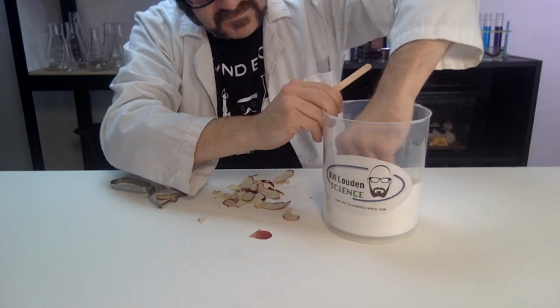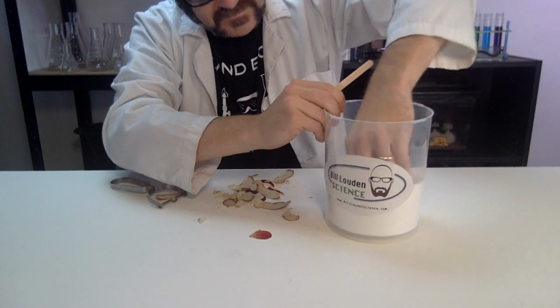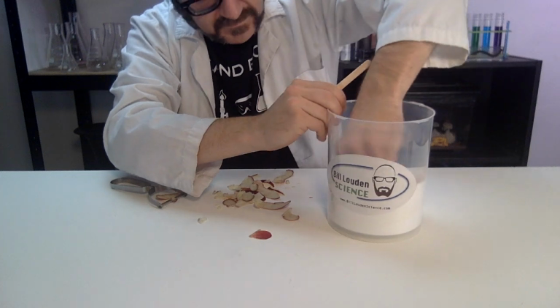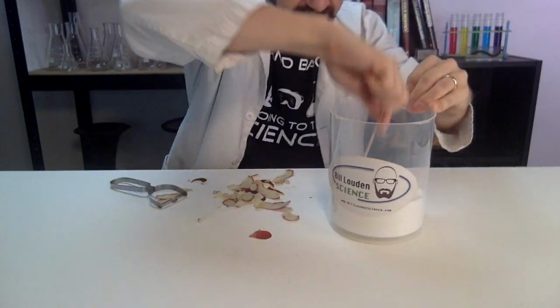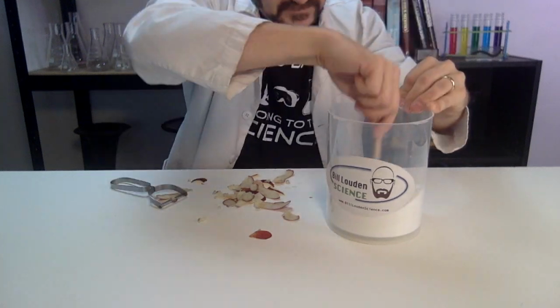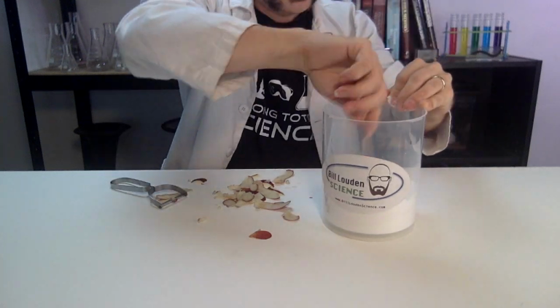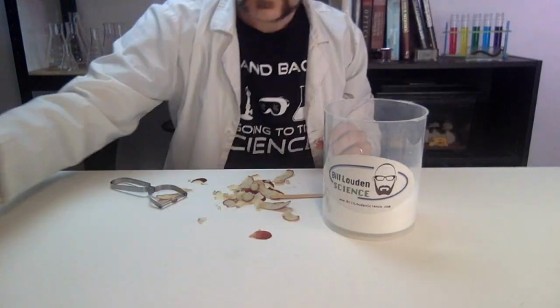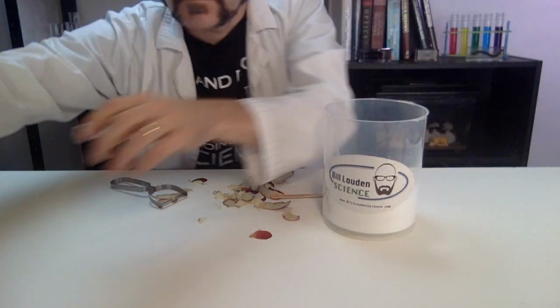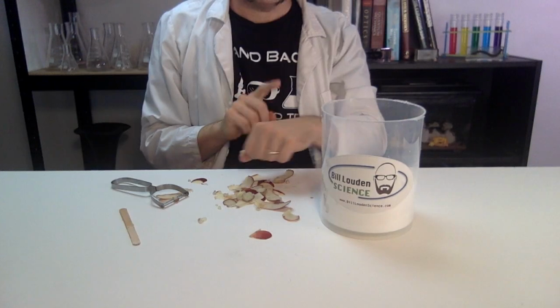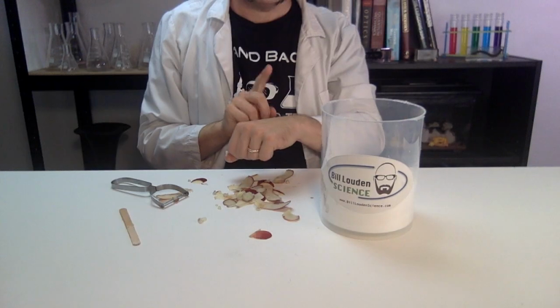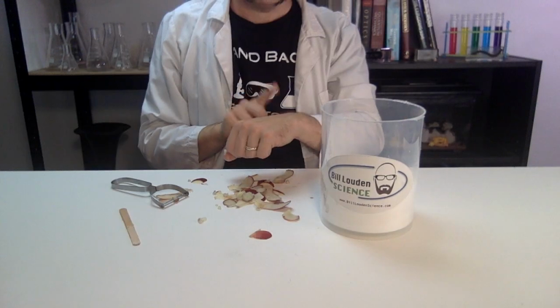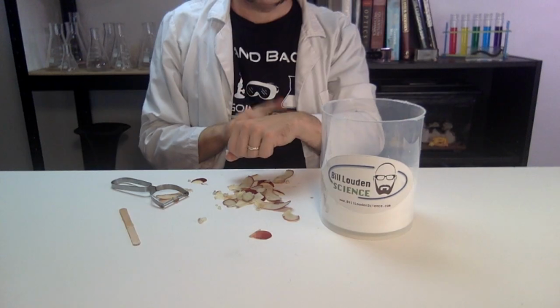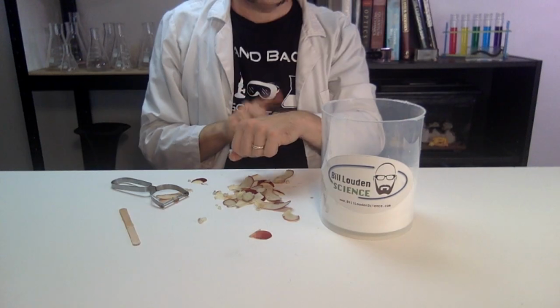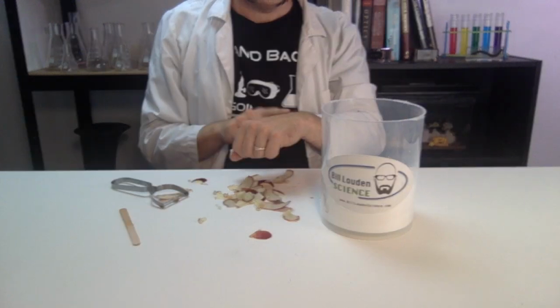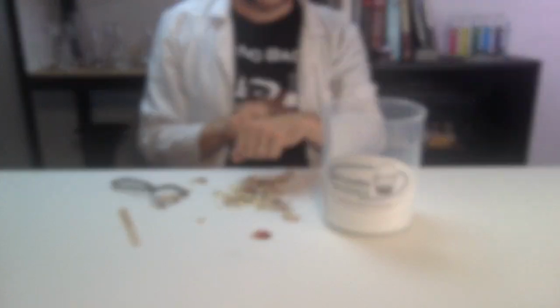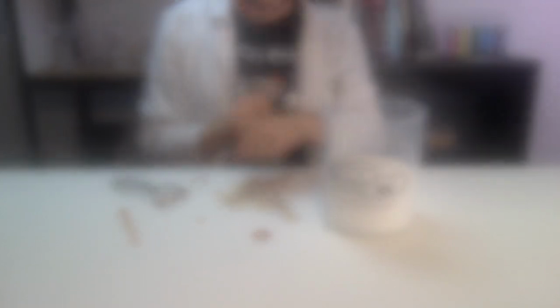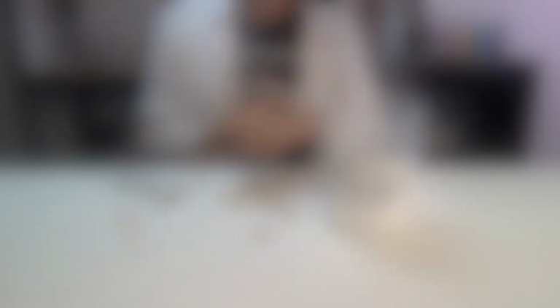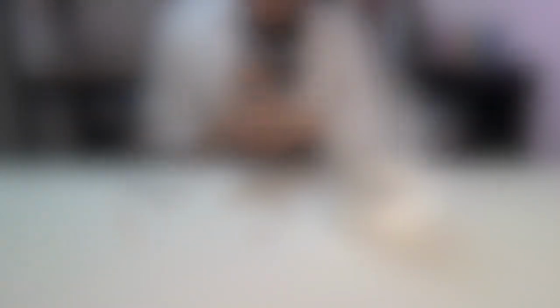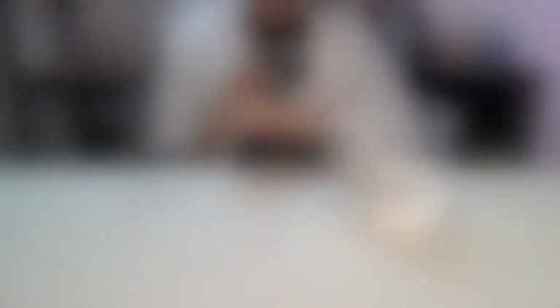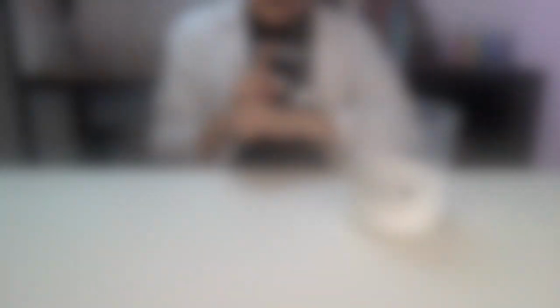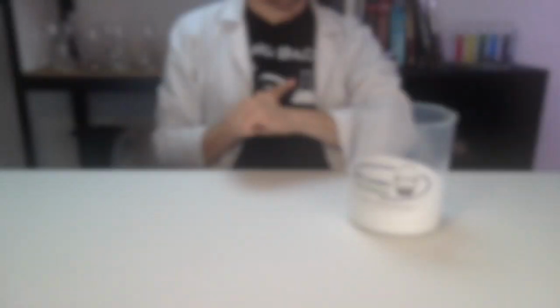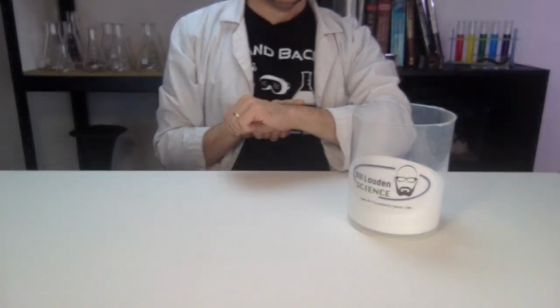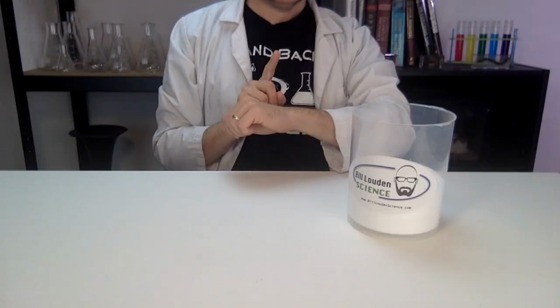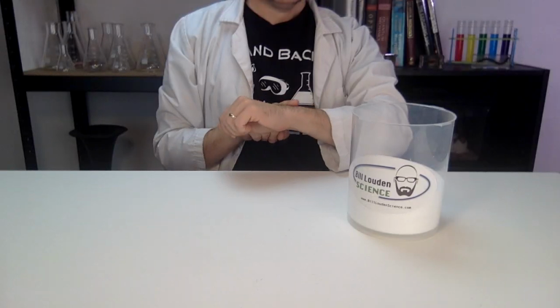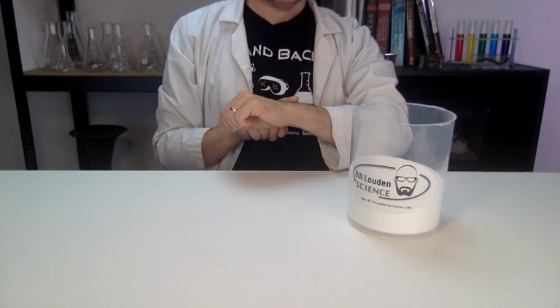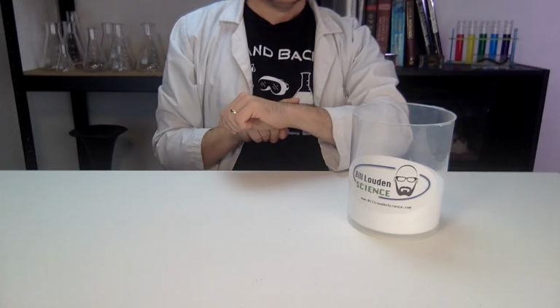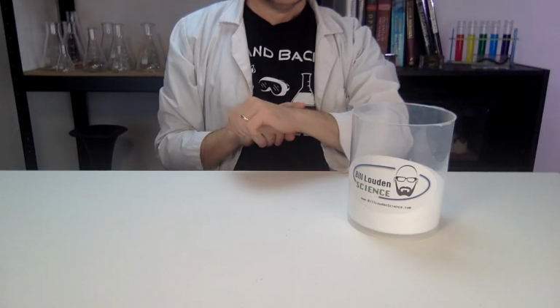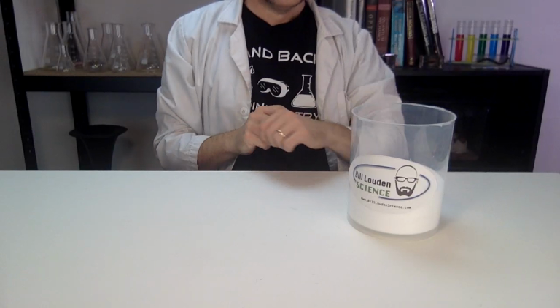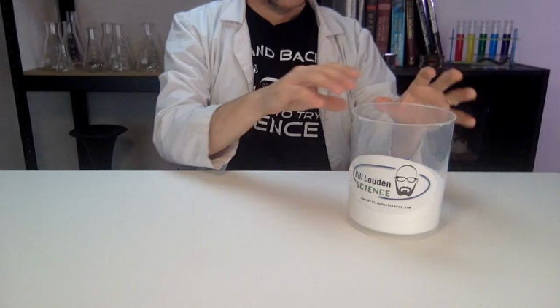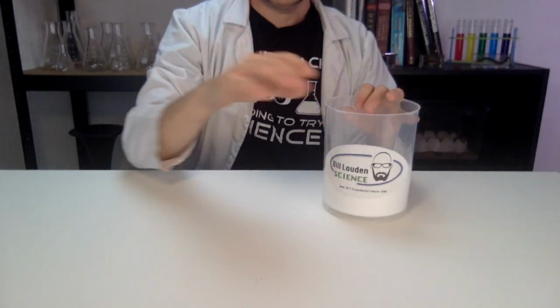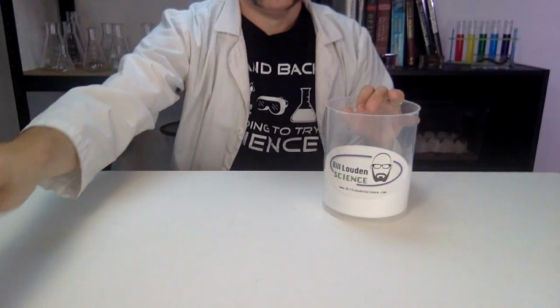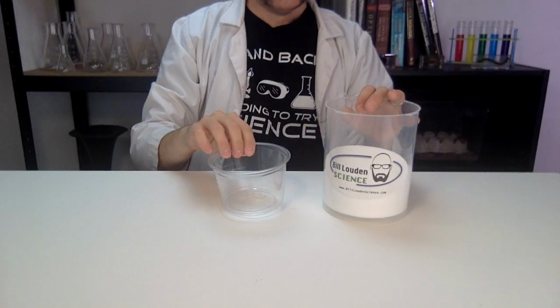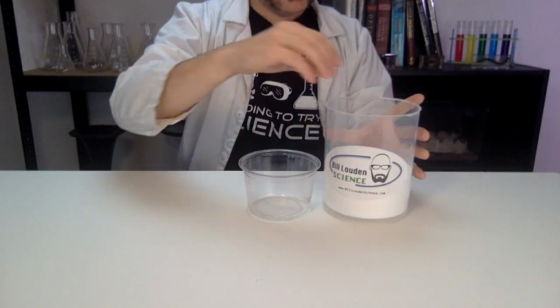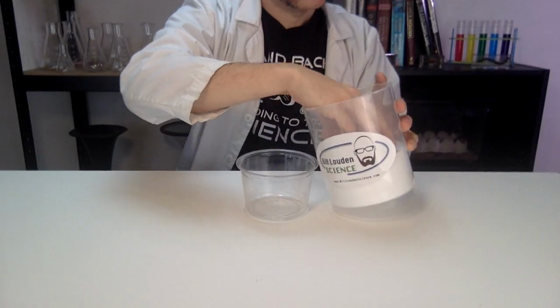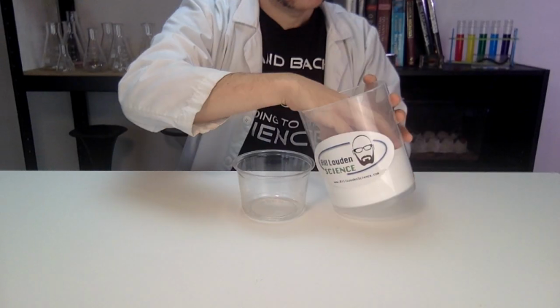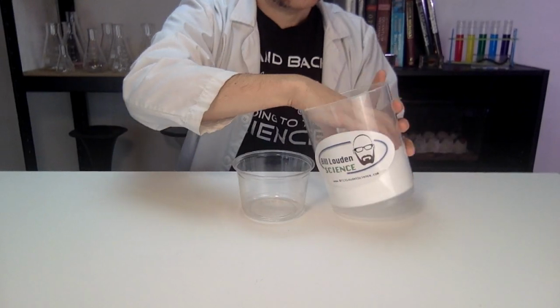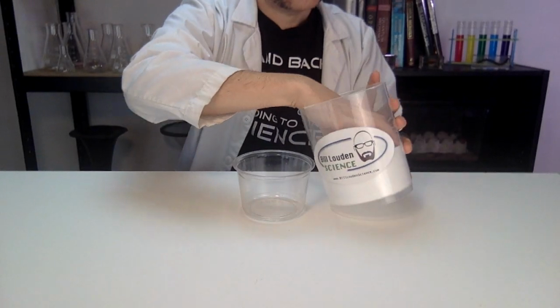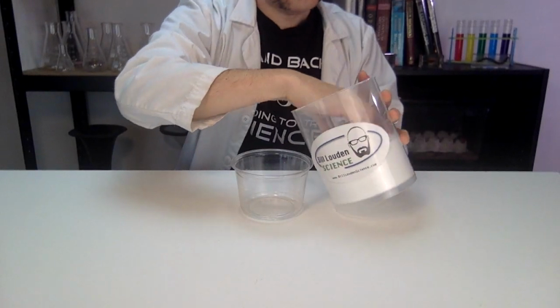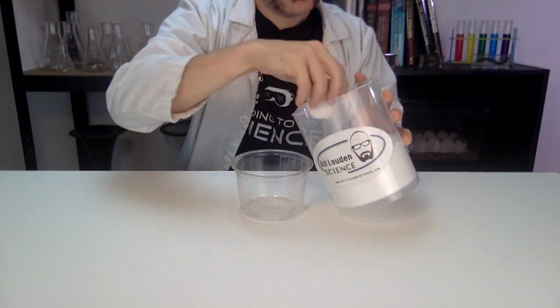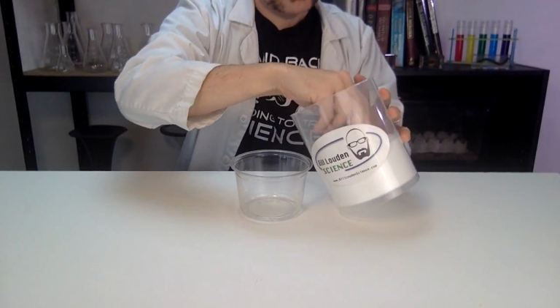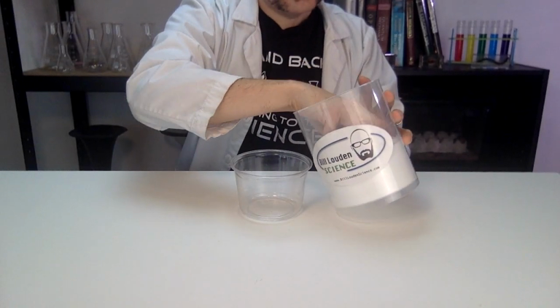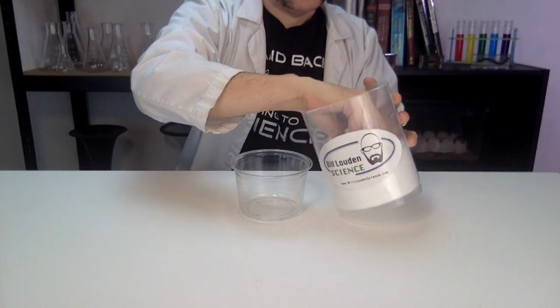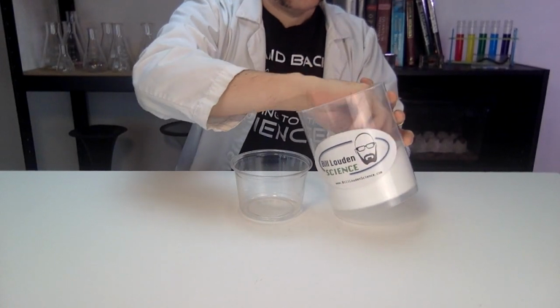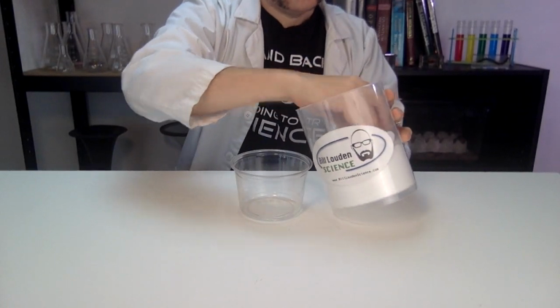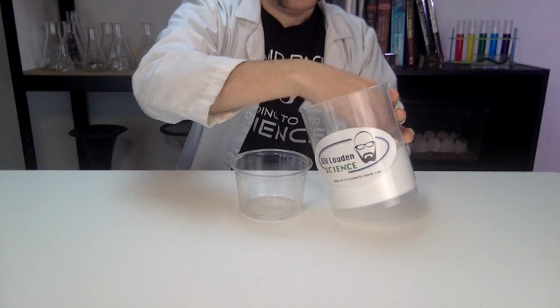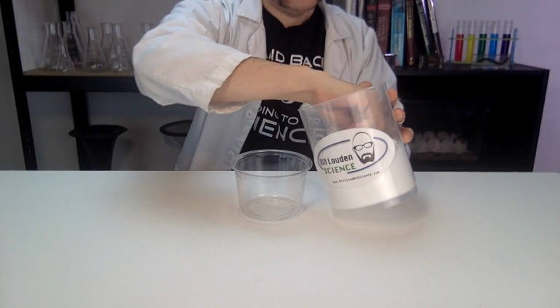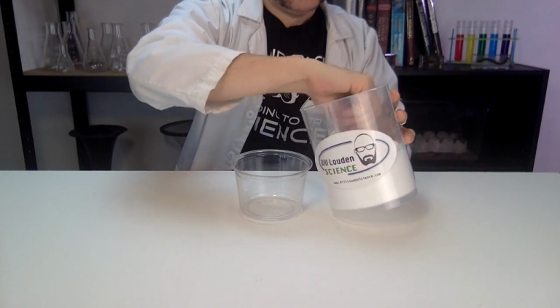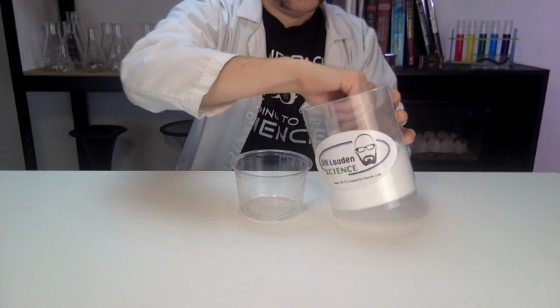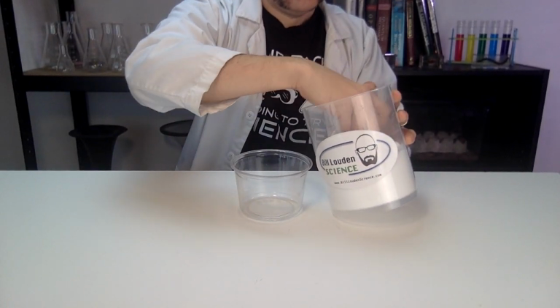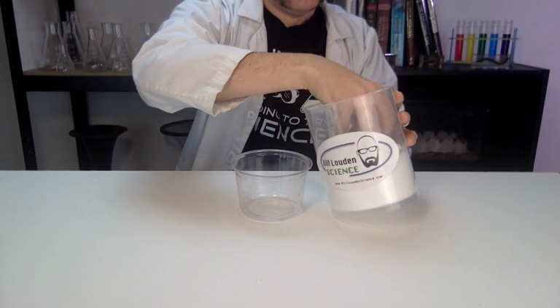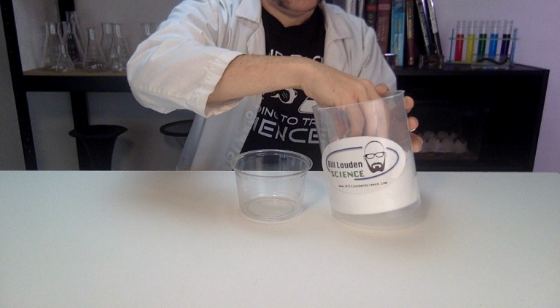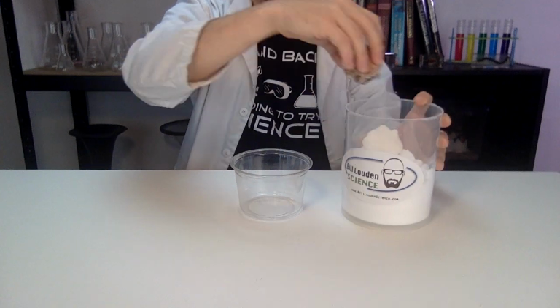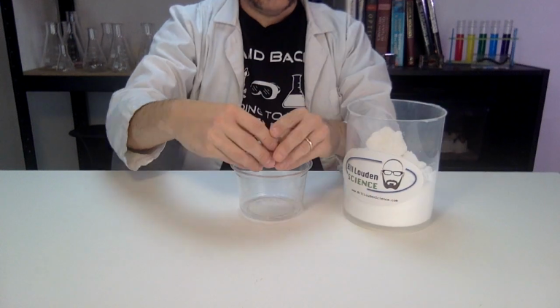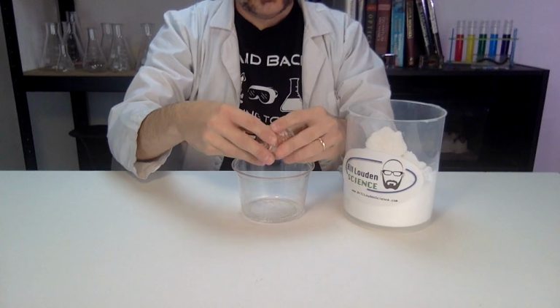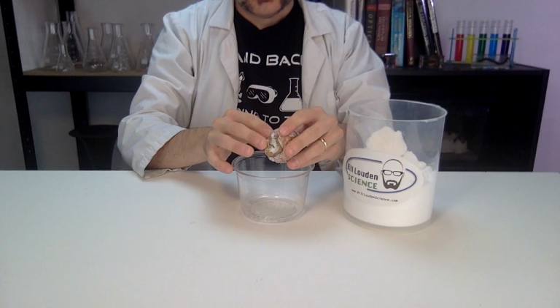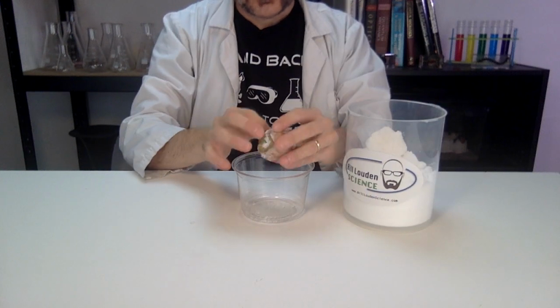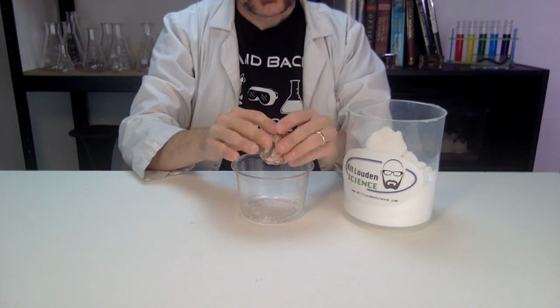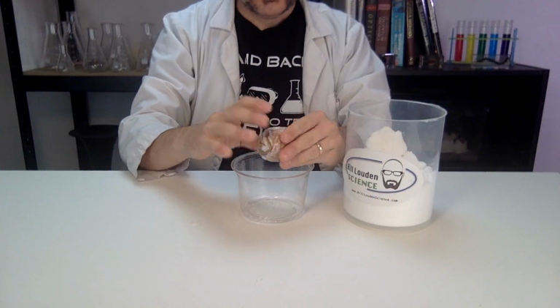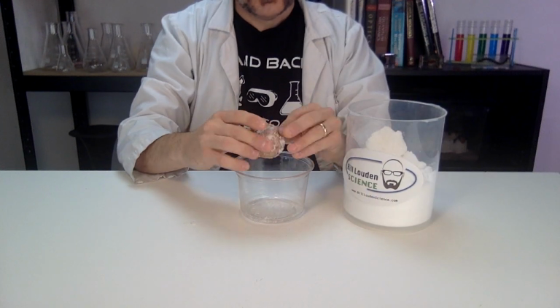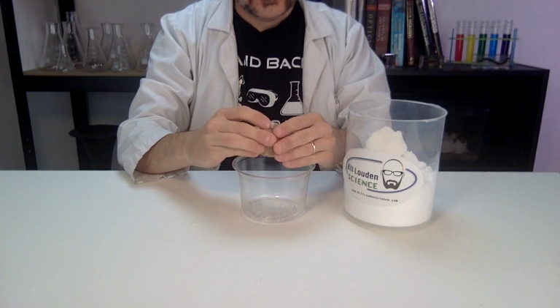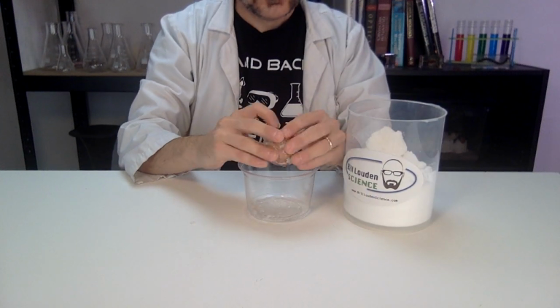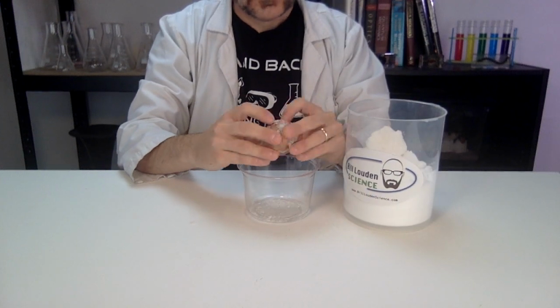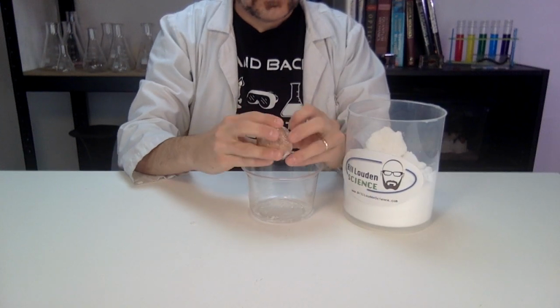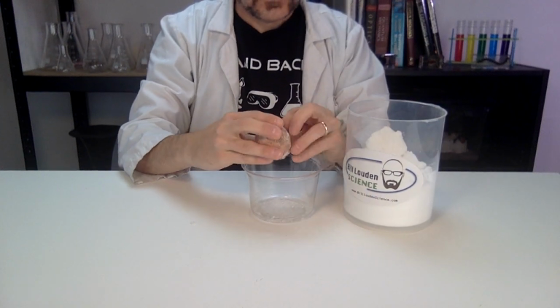The mixture is a desiccant. It pulls moisture out of the apple, causing it to shrink, shrivel, and dry — the same way real ancient civilizations mummified their dead.